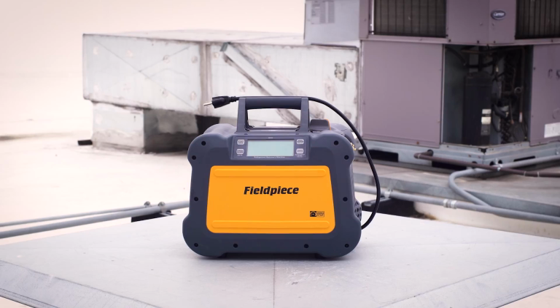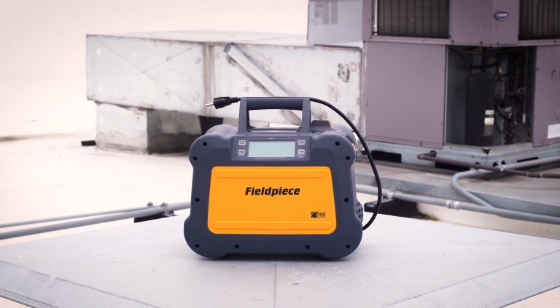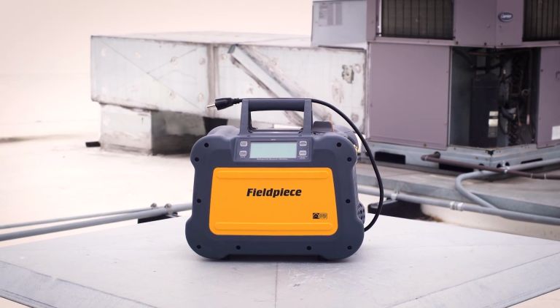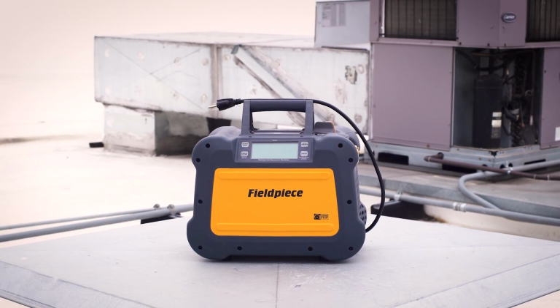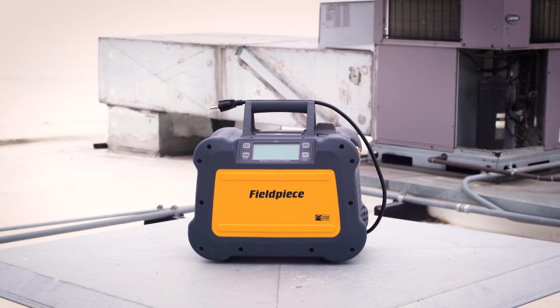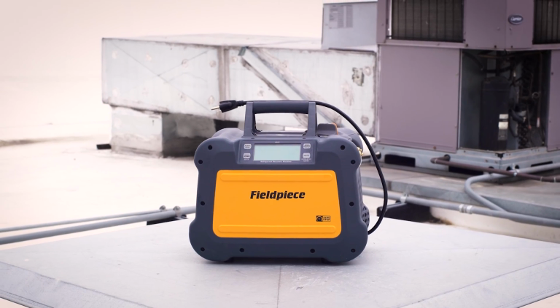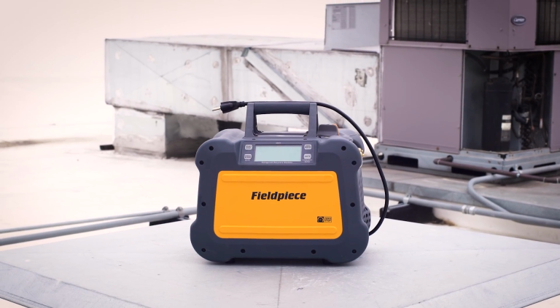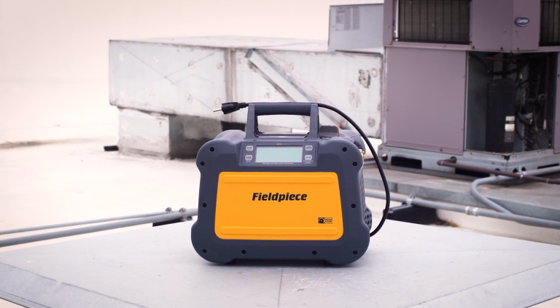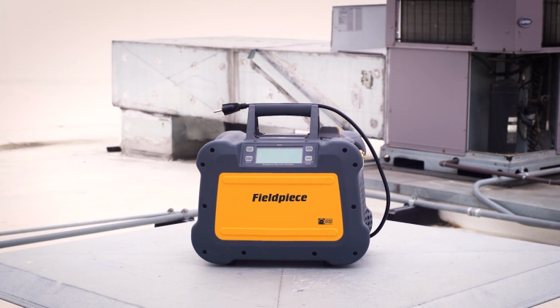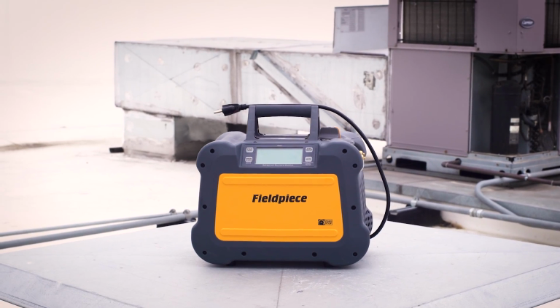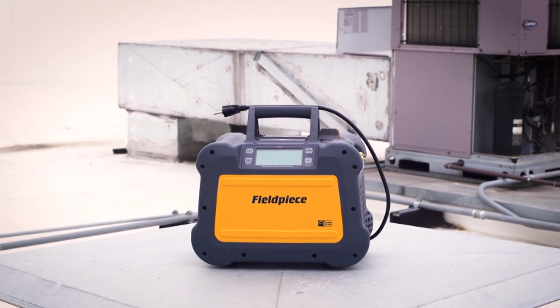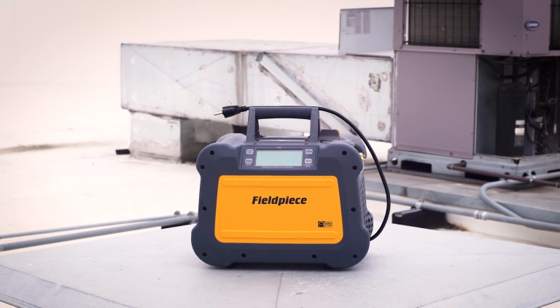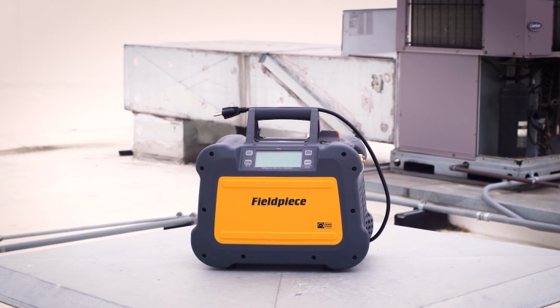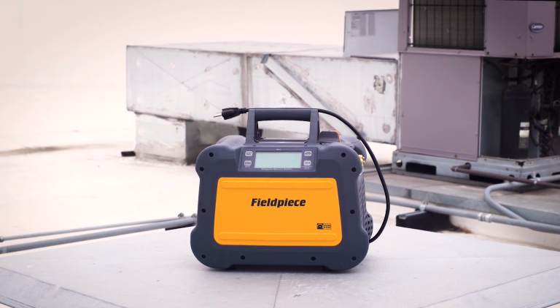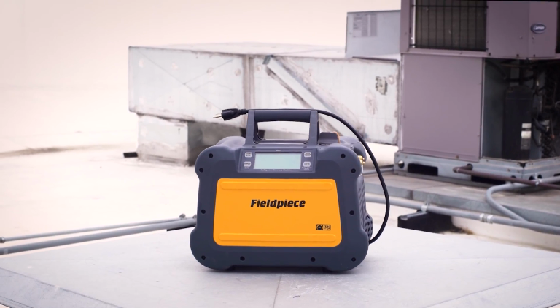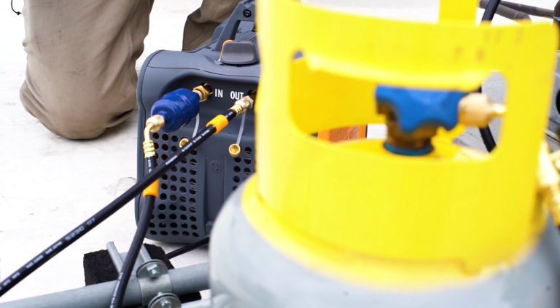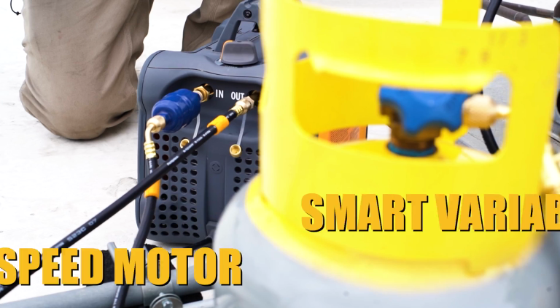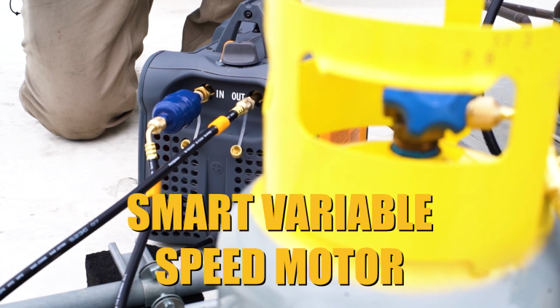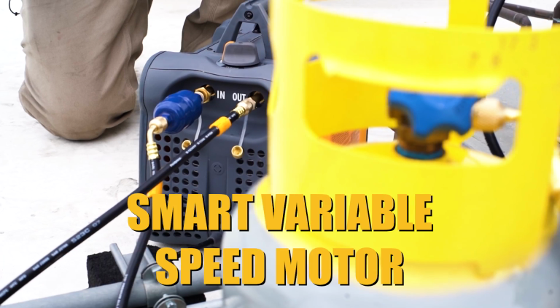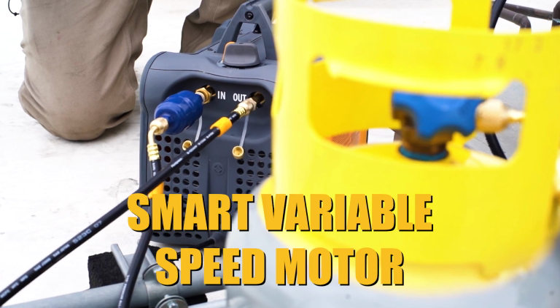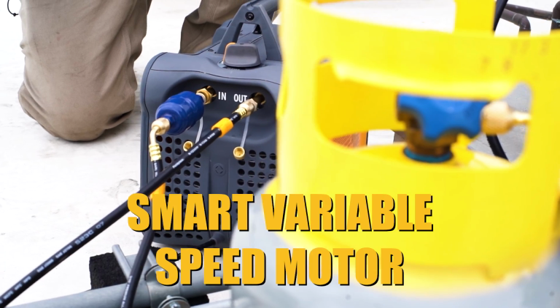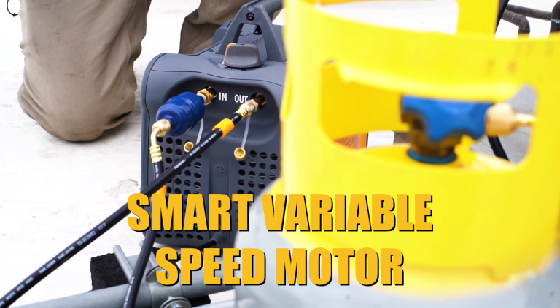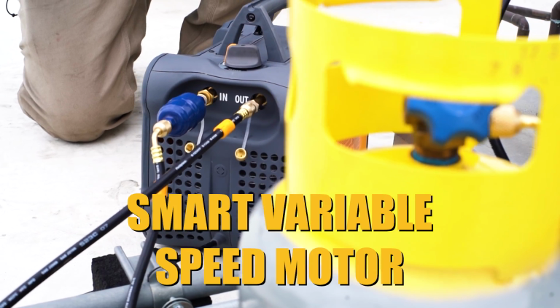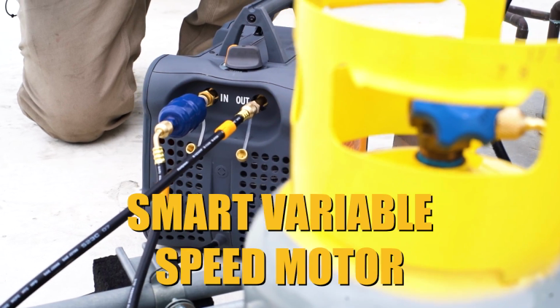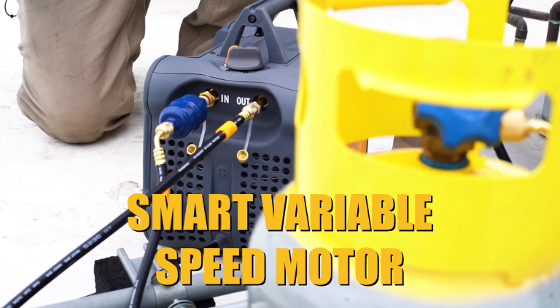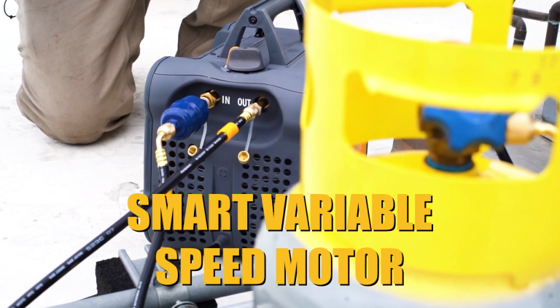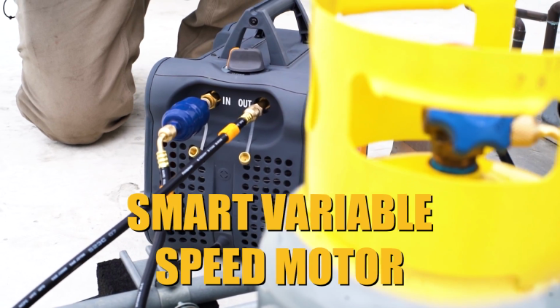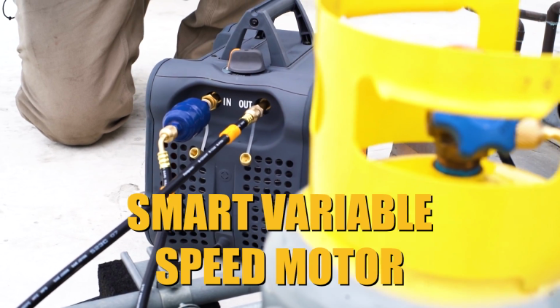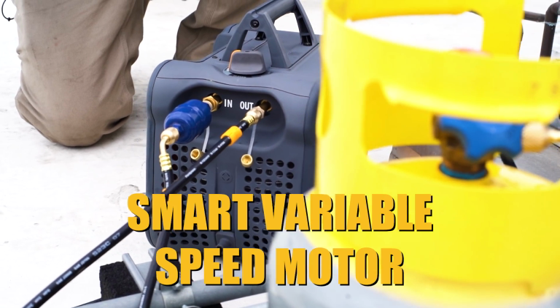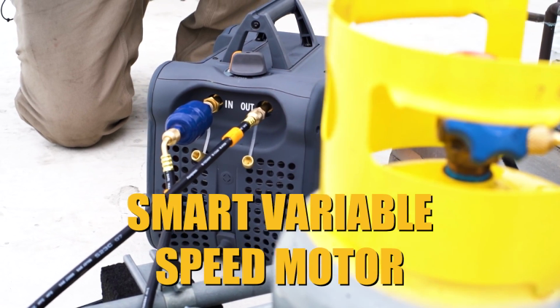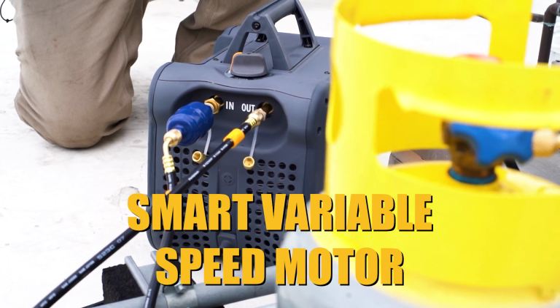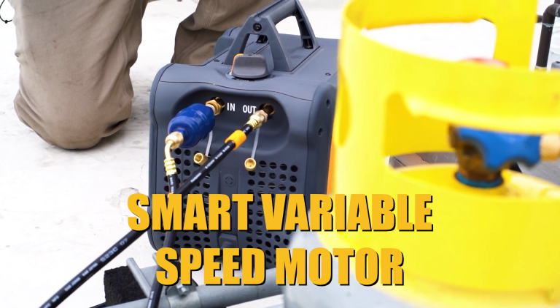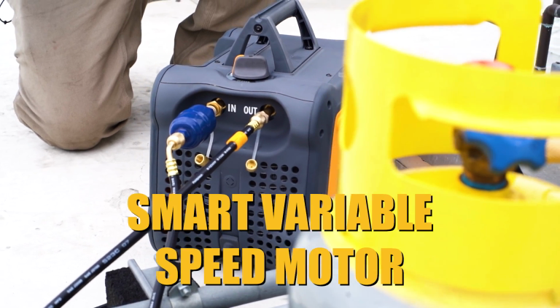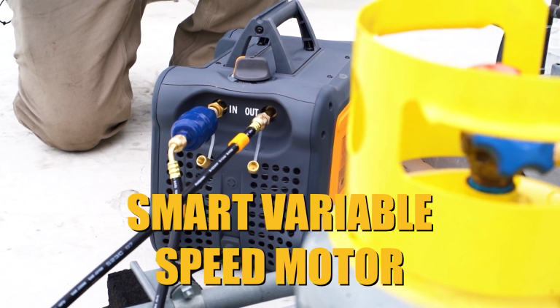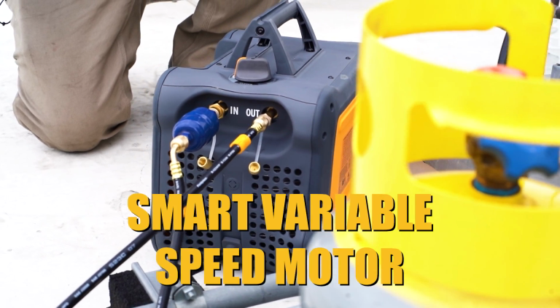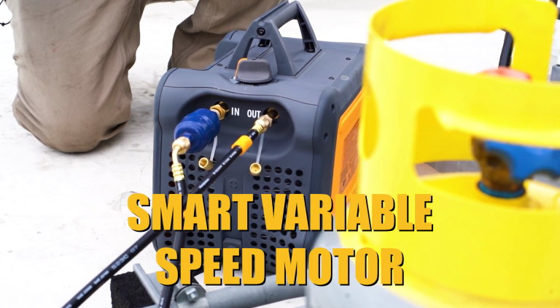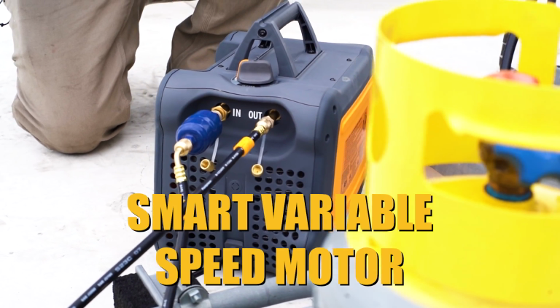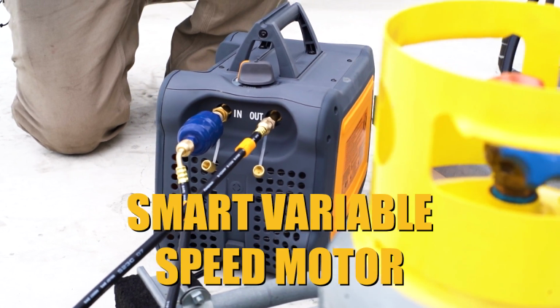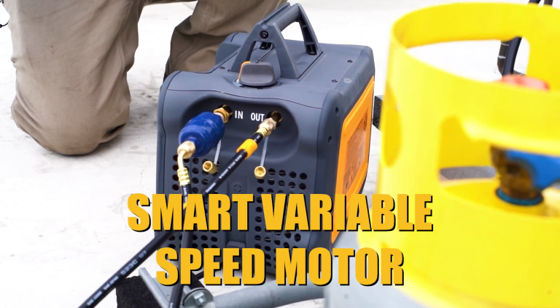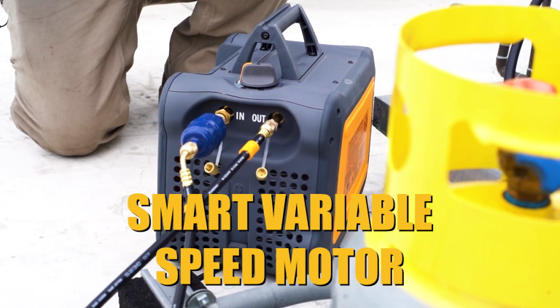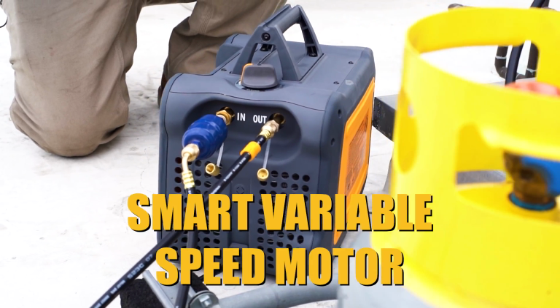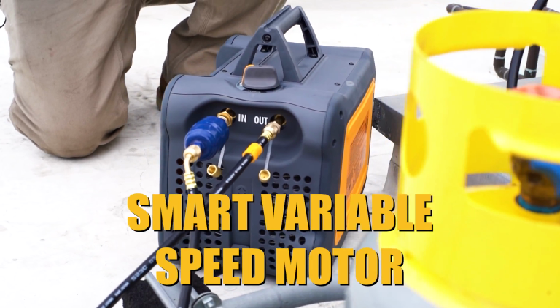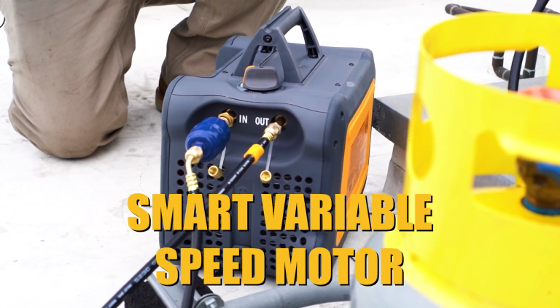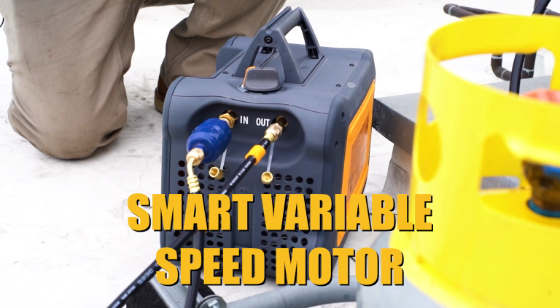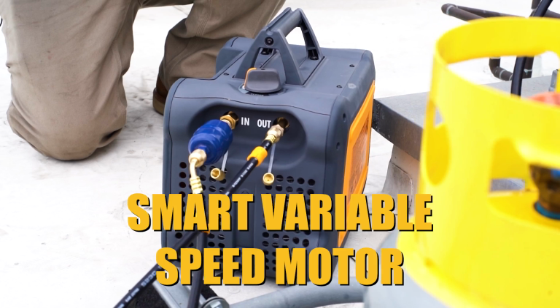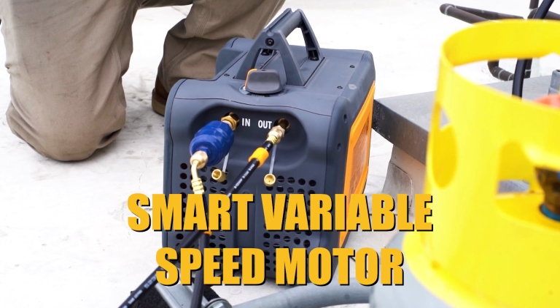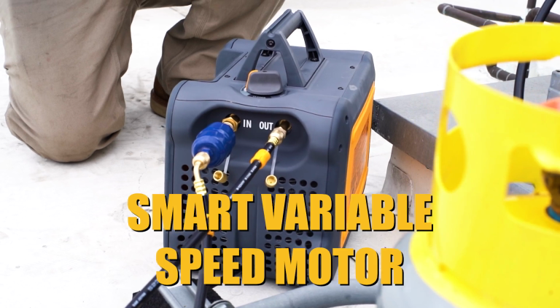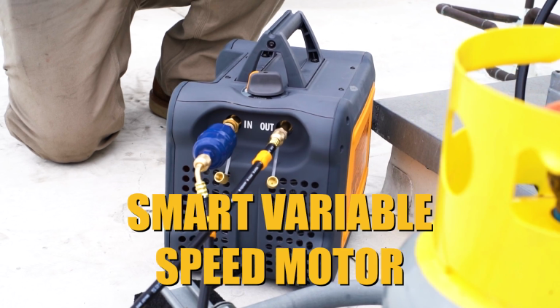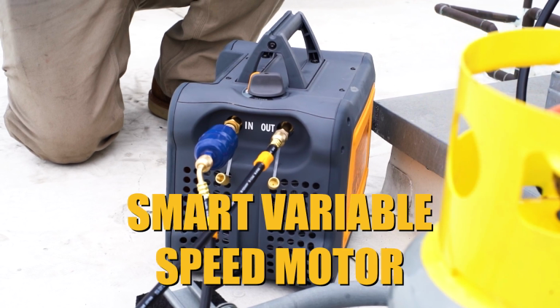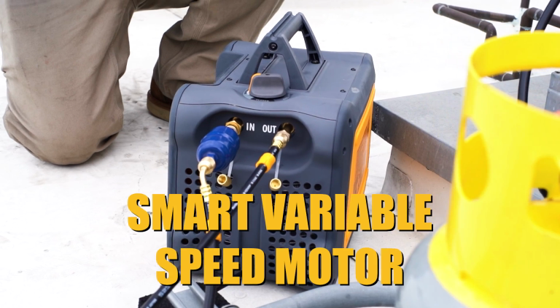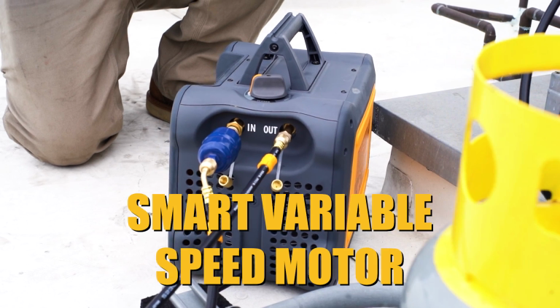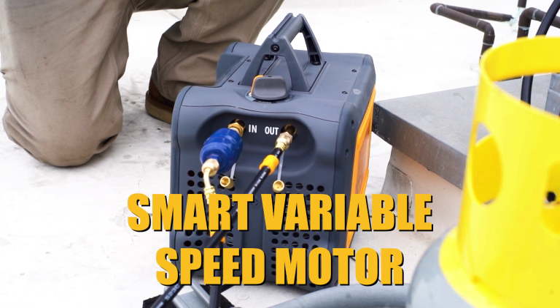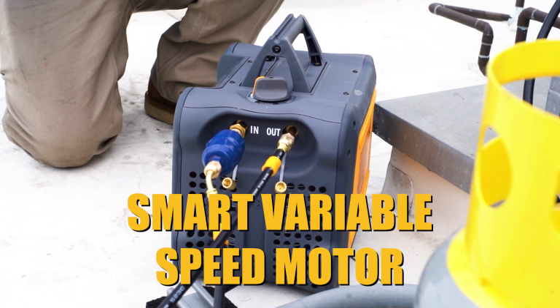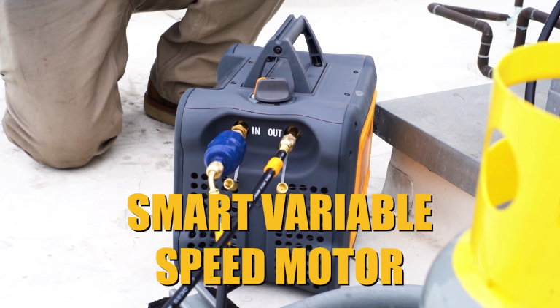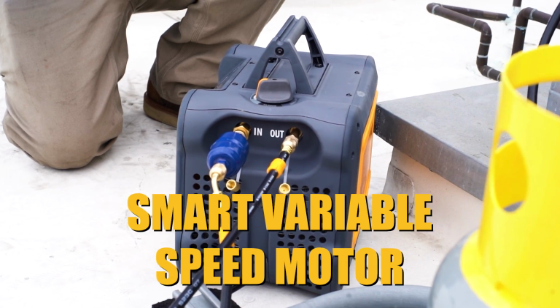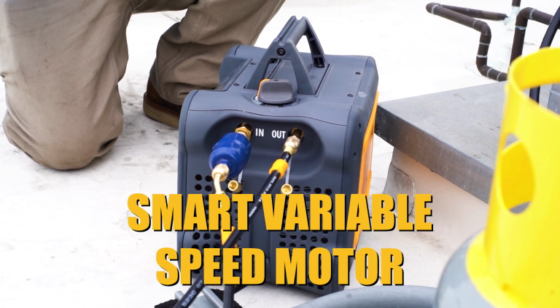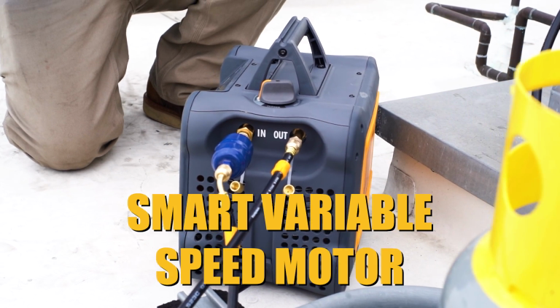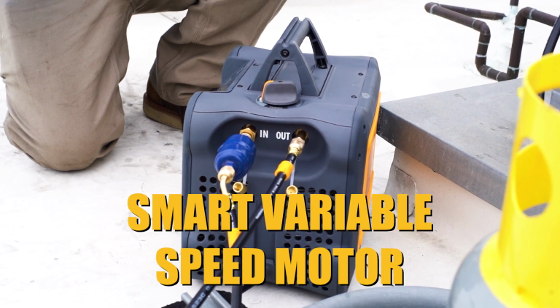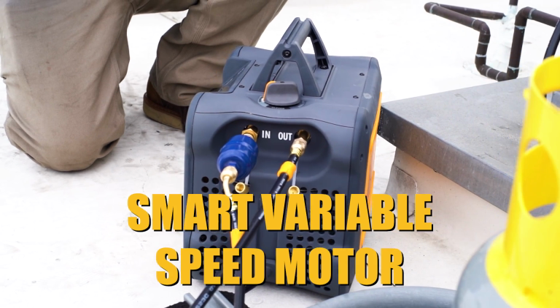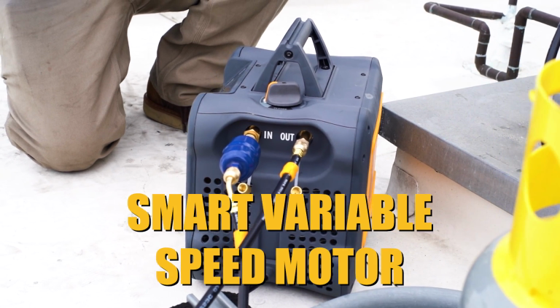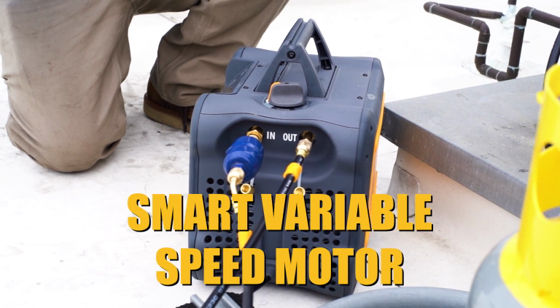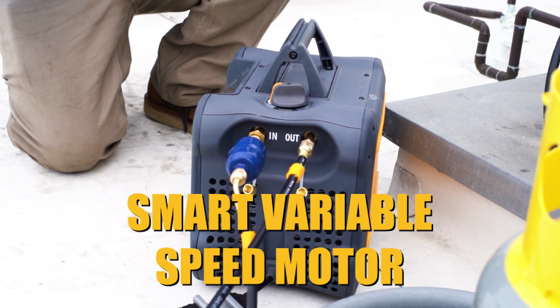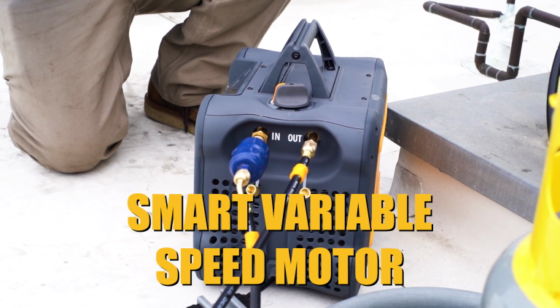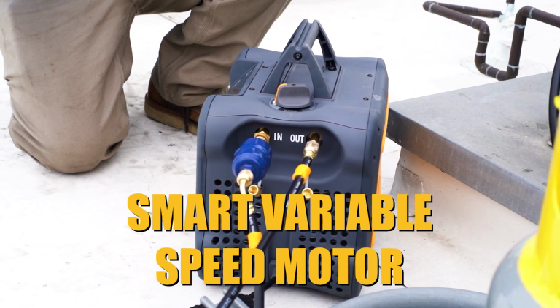Select the recovery machine with a smart variable speed motor that adjusts to handle liquid and runs twice as fast on vapor.